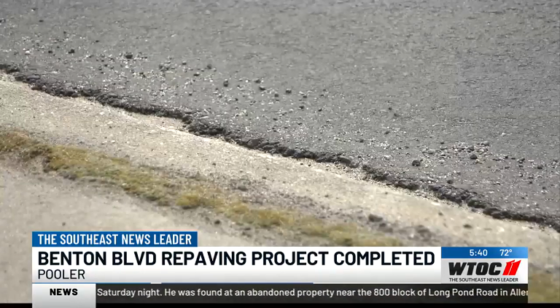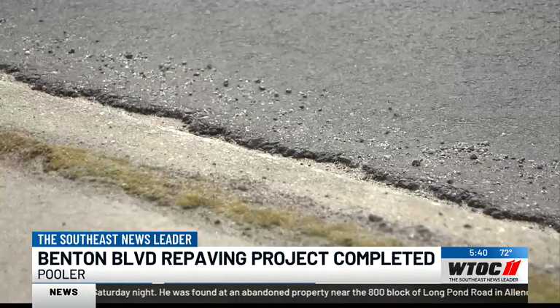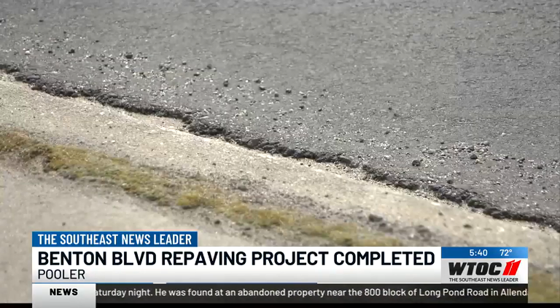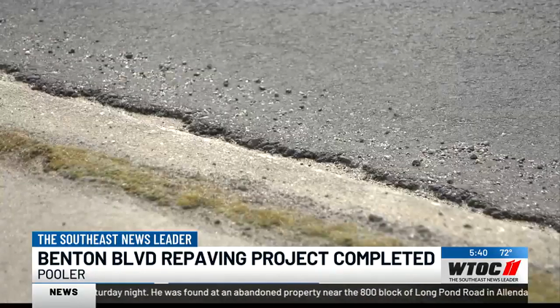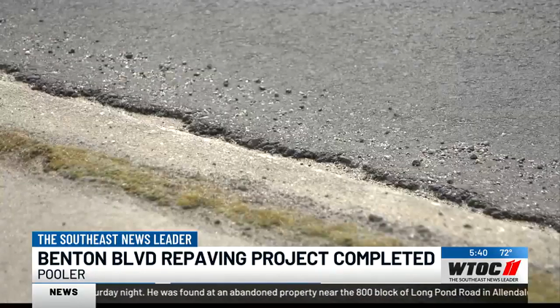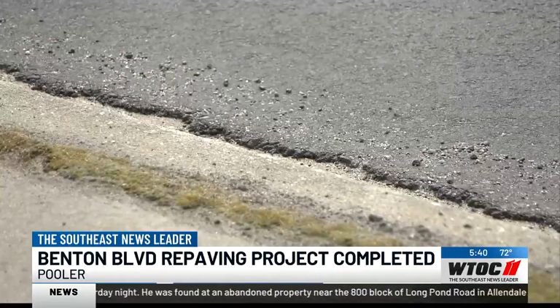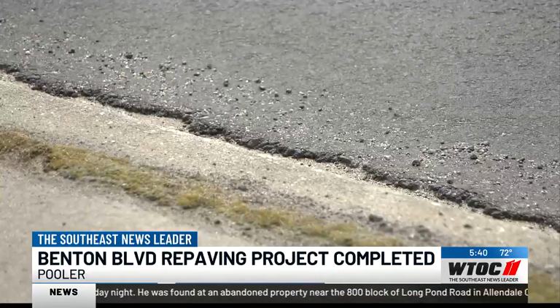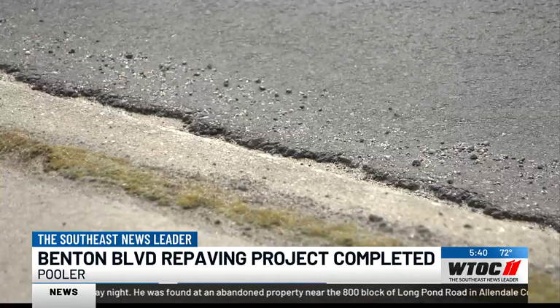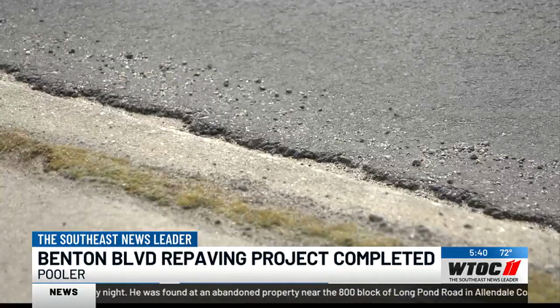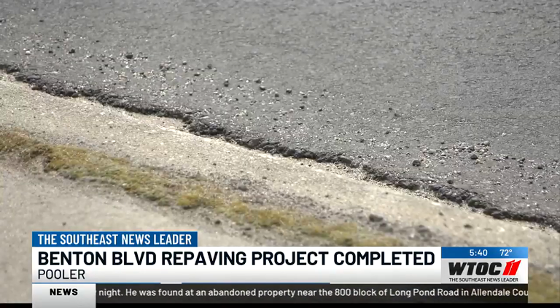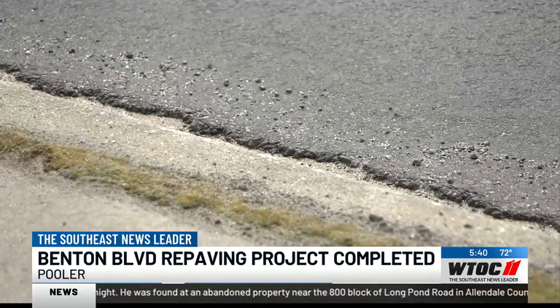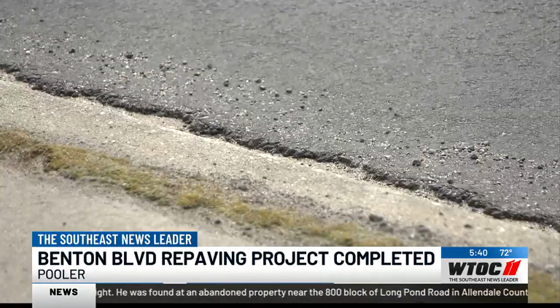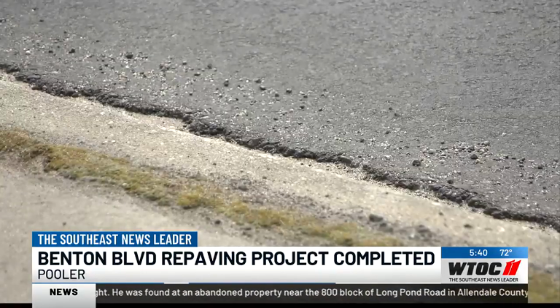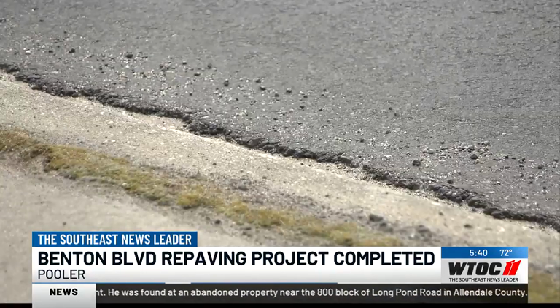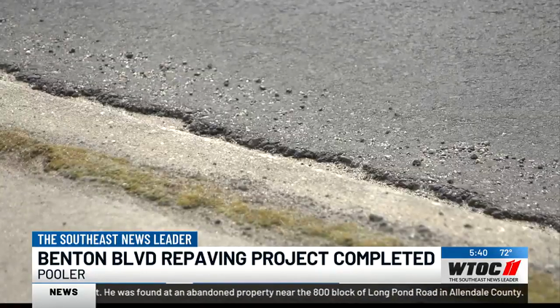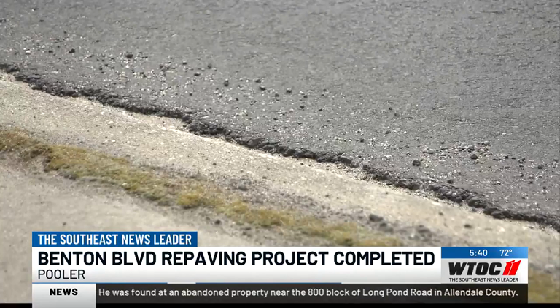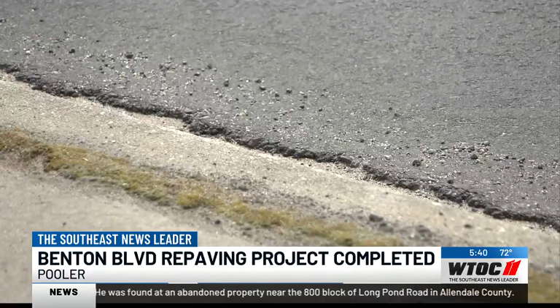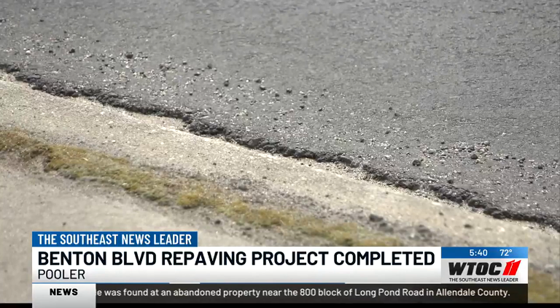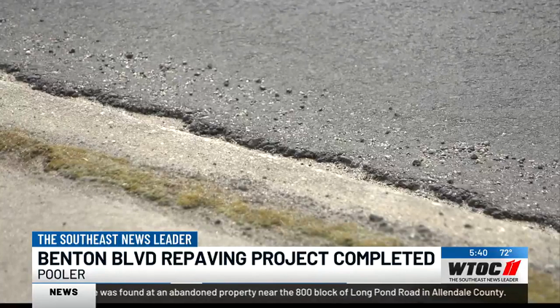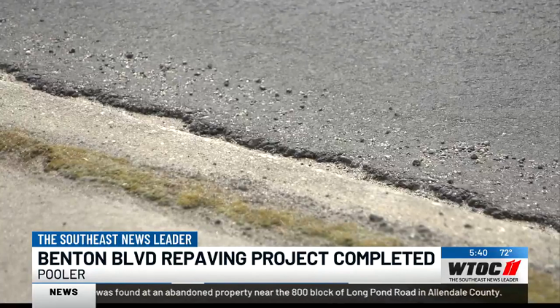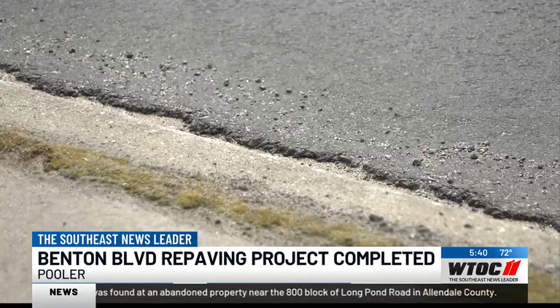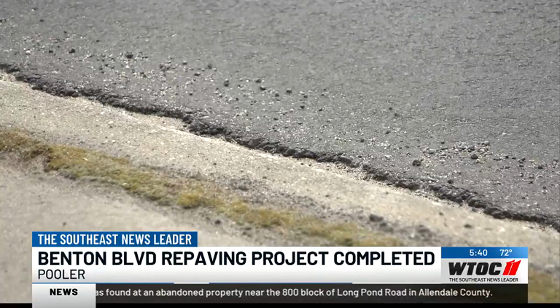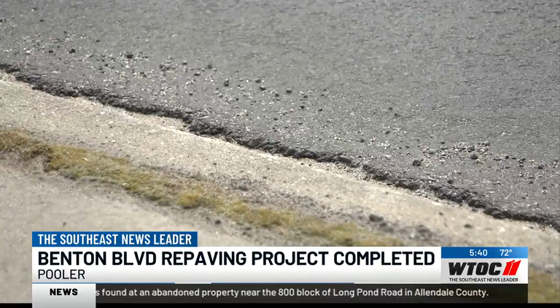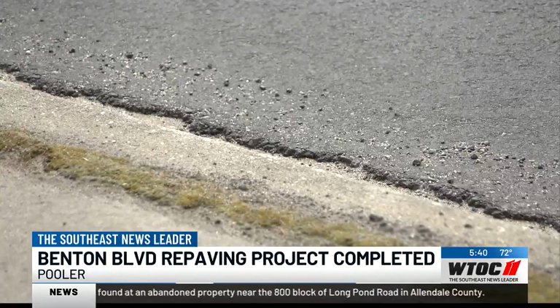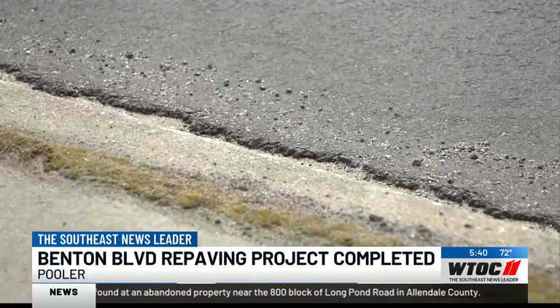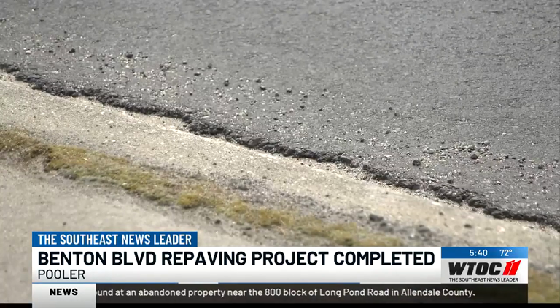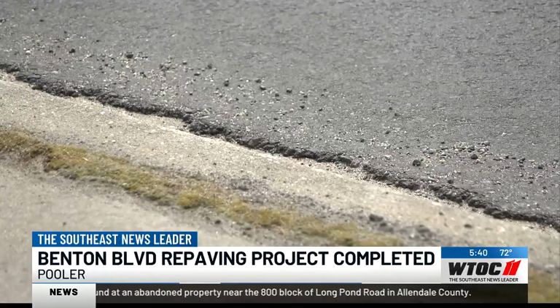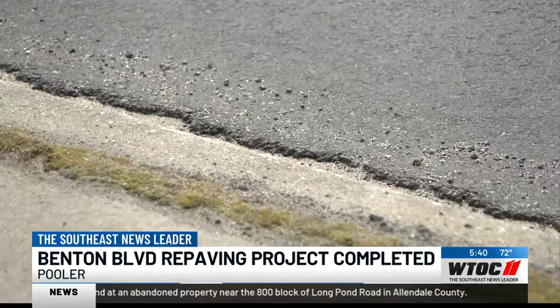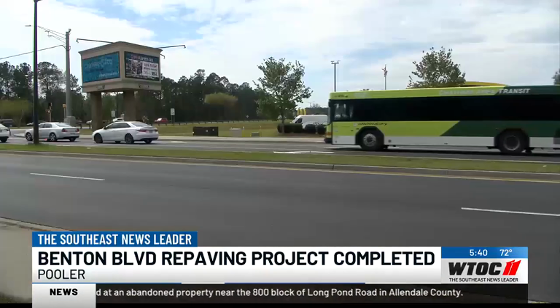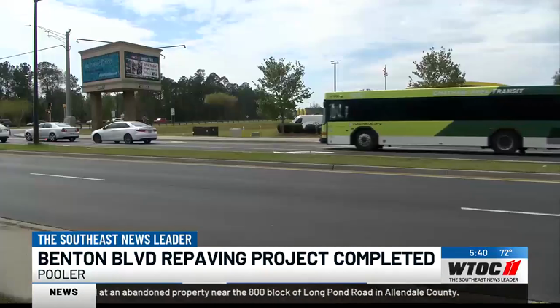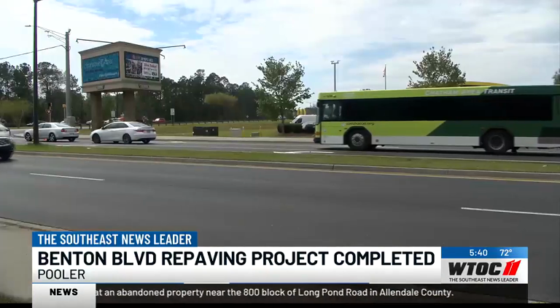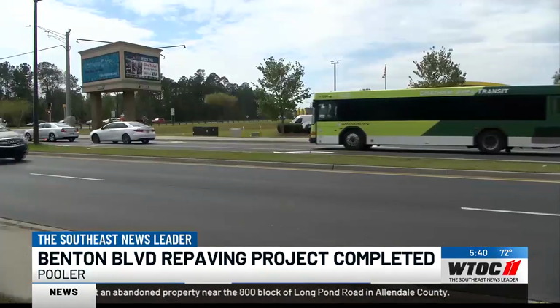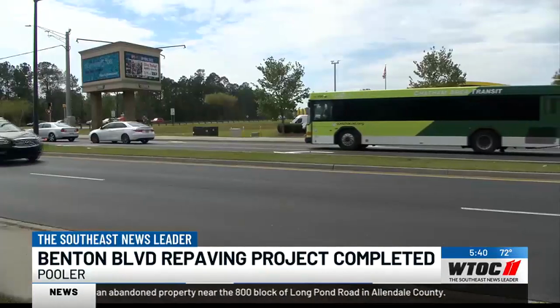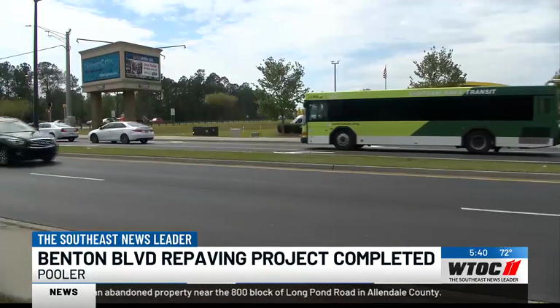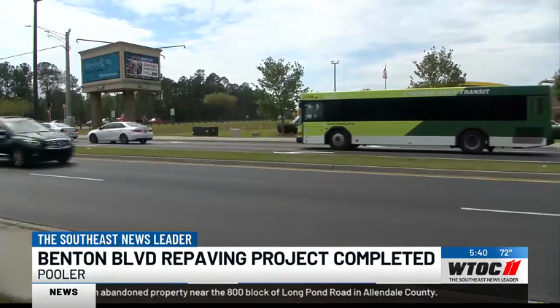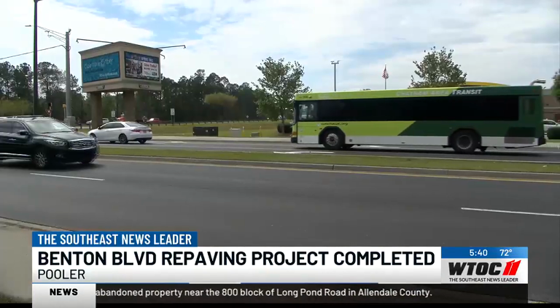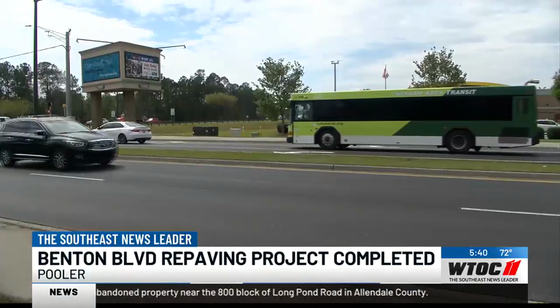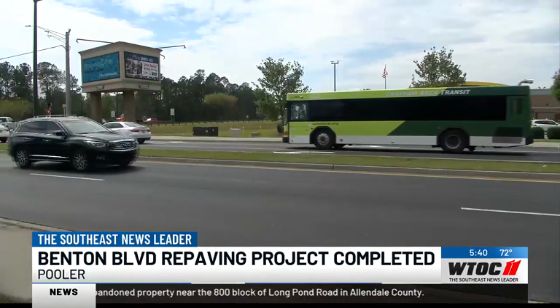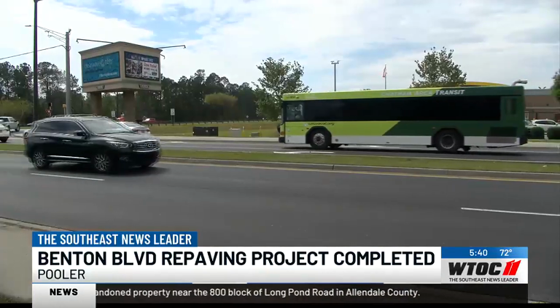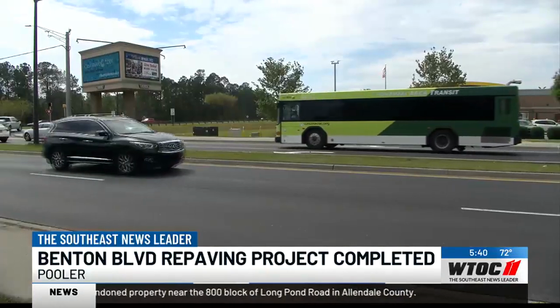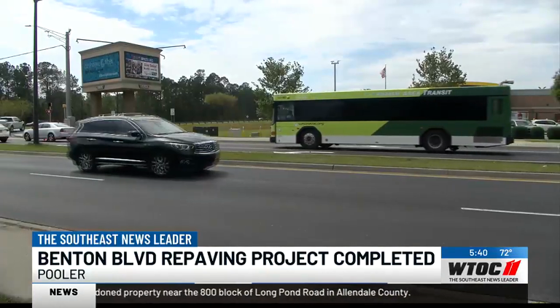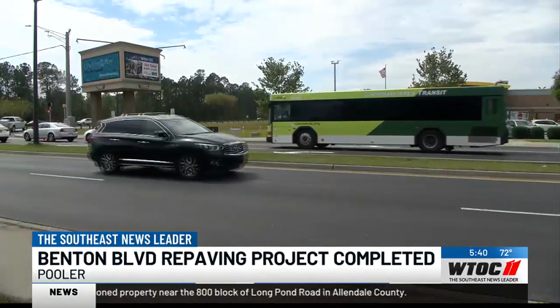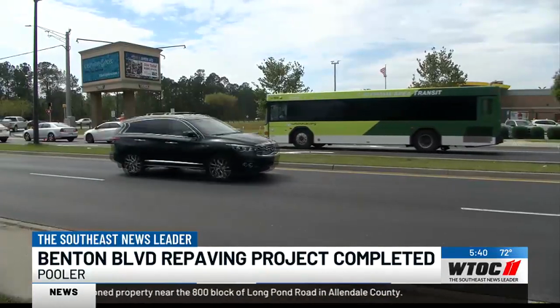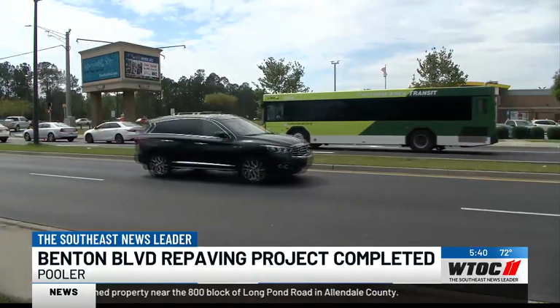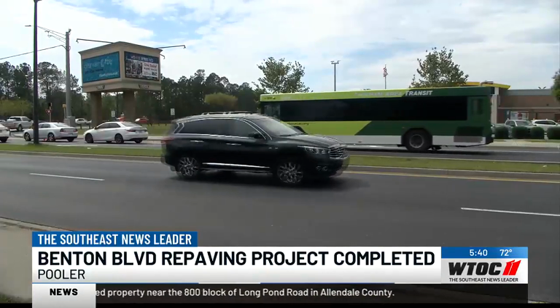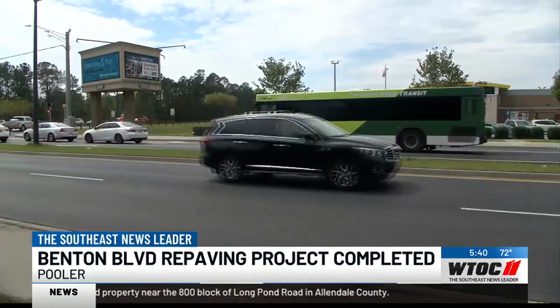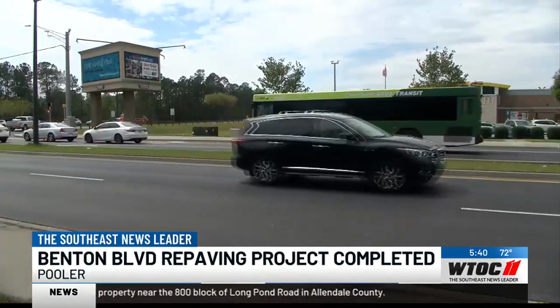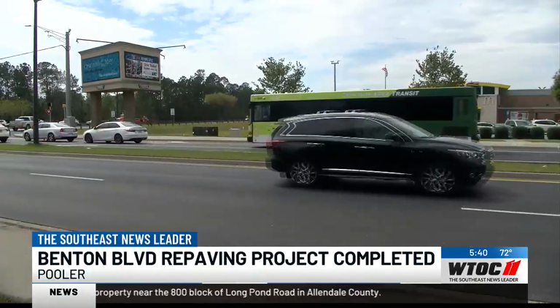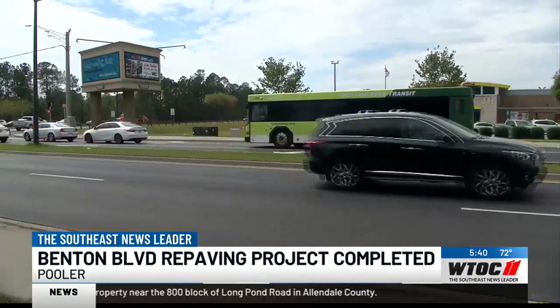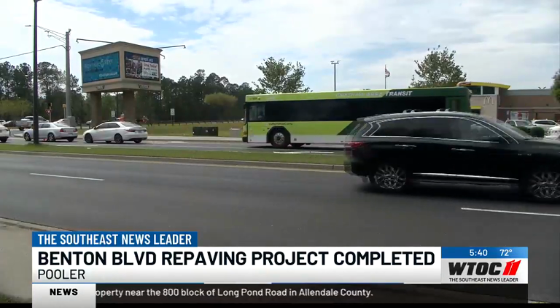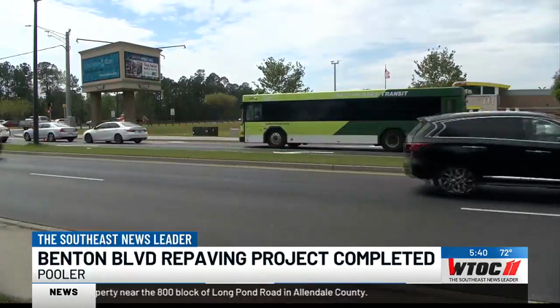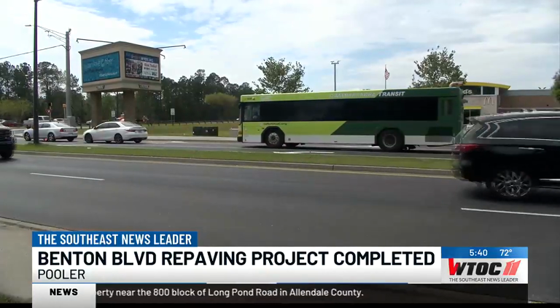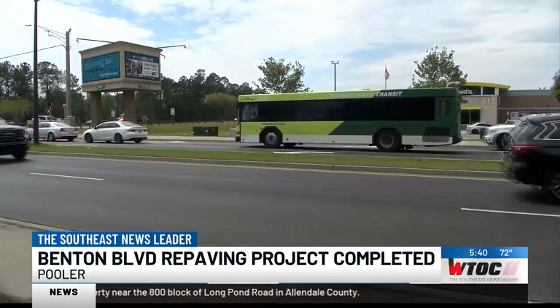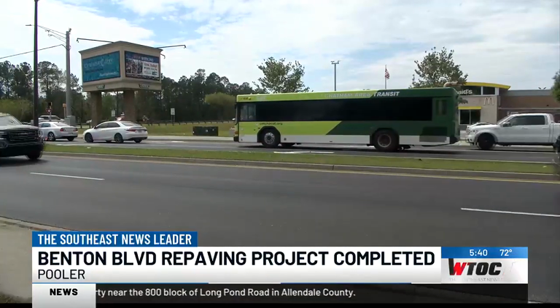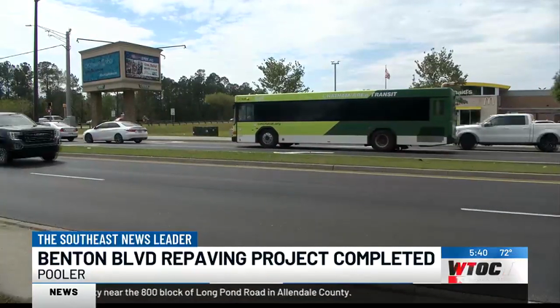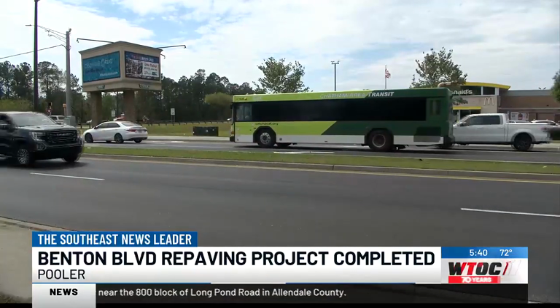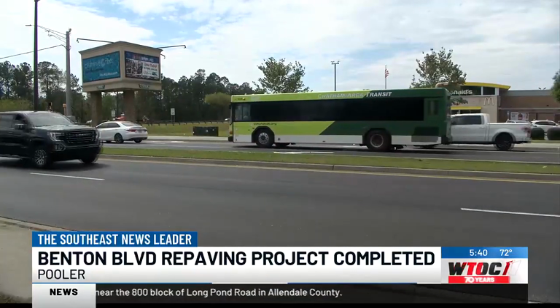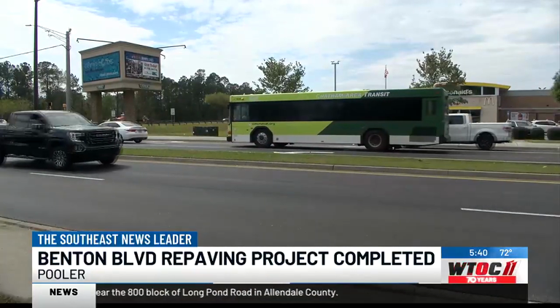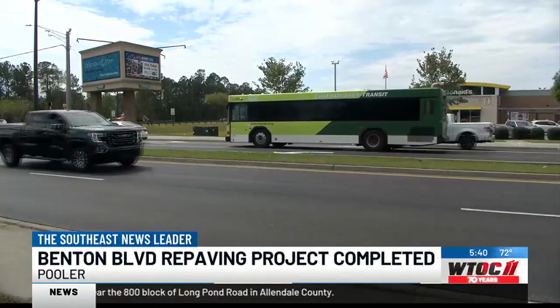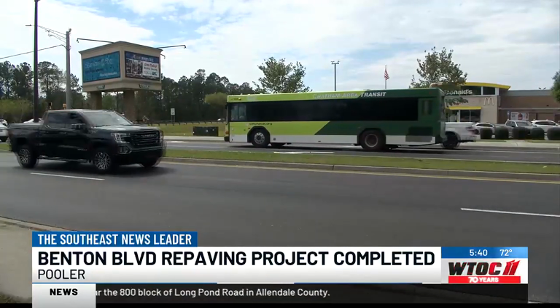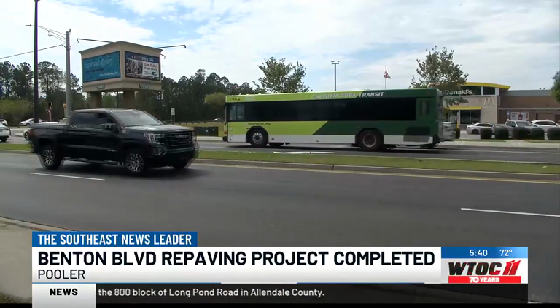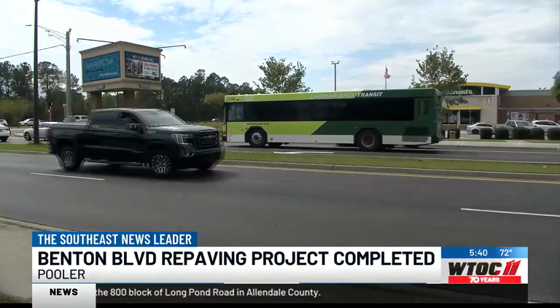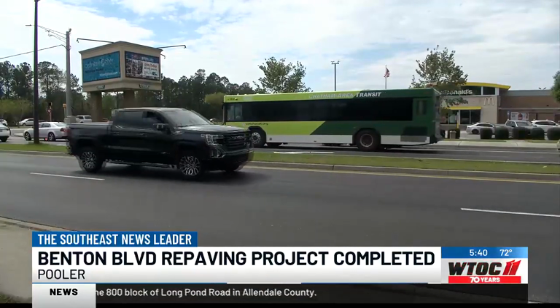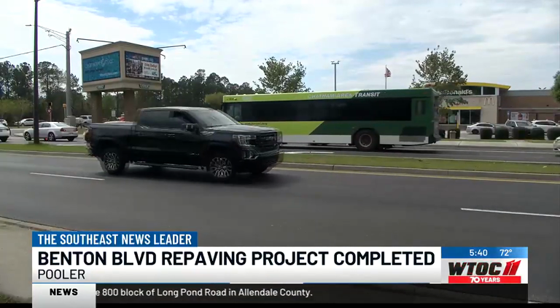The mayor says the greater project at hand — adding another lane to Pooler Parkway in that area — is a massive undertaking.